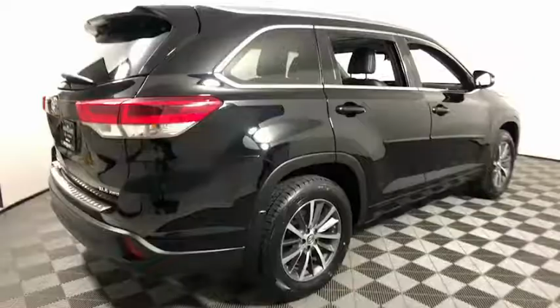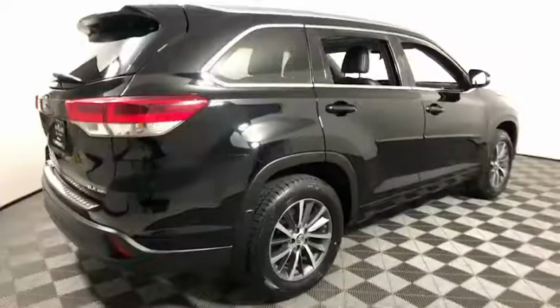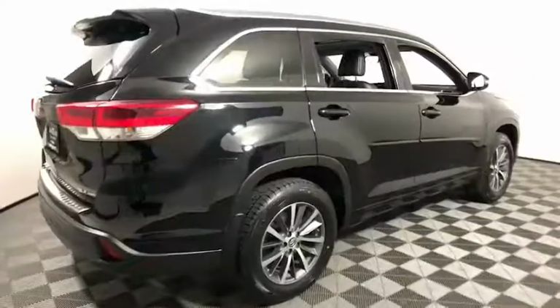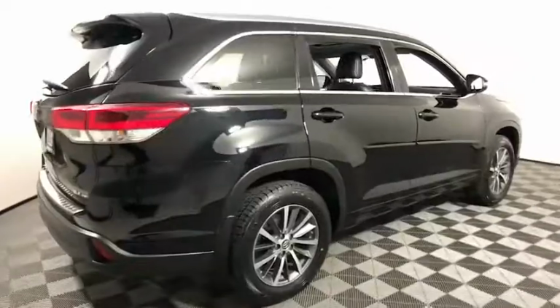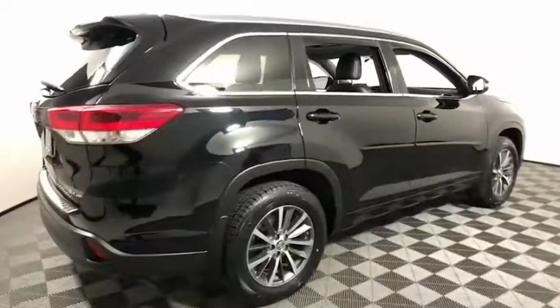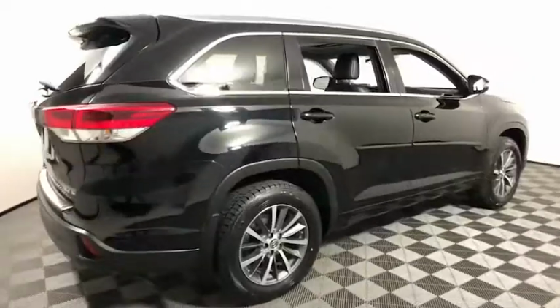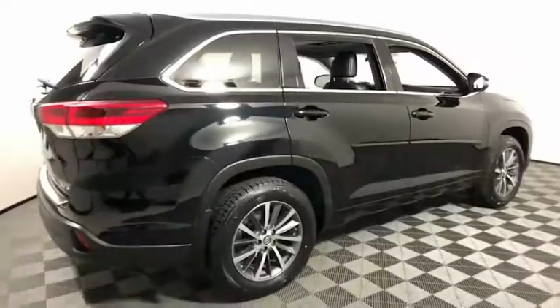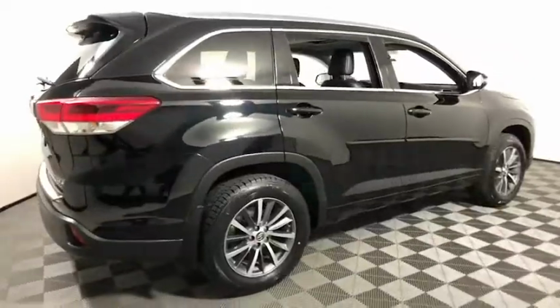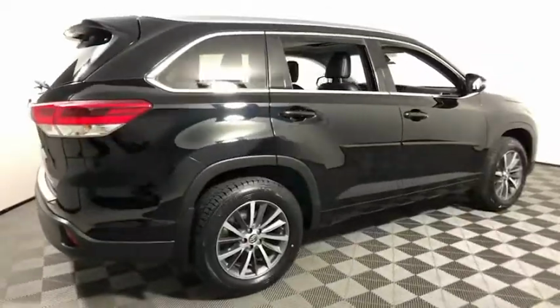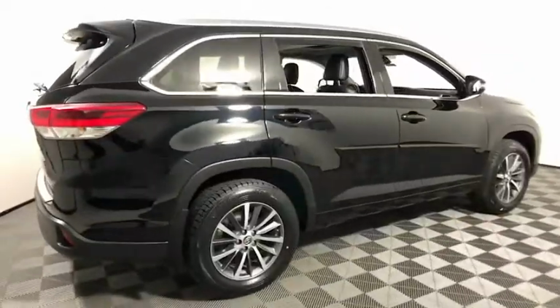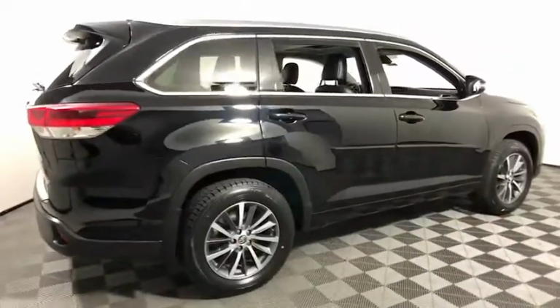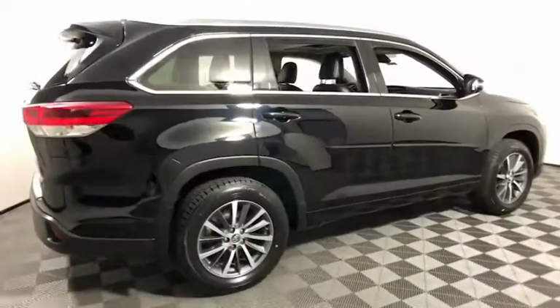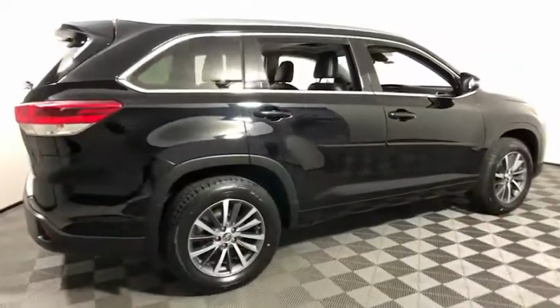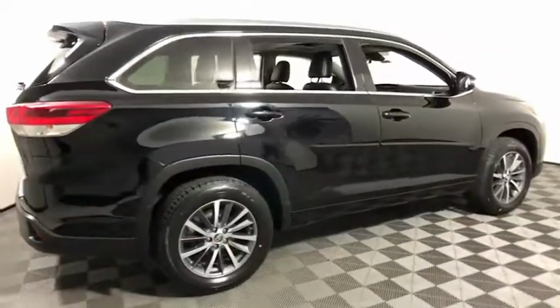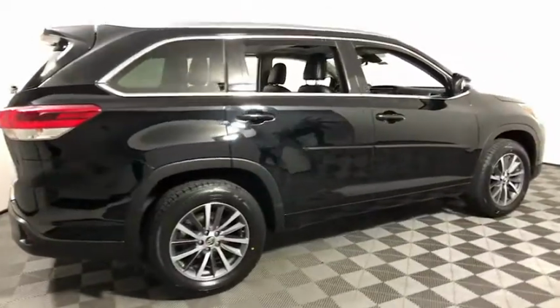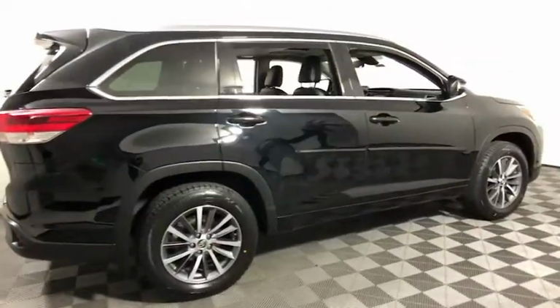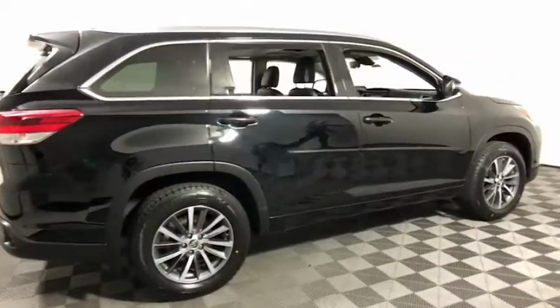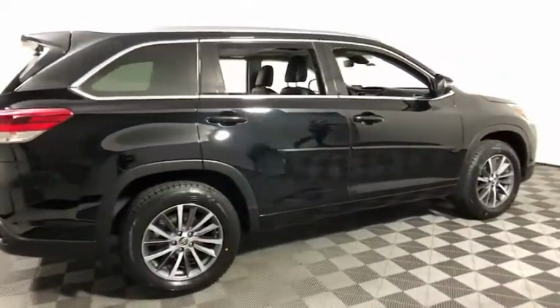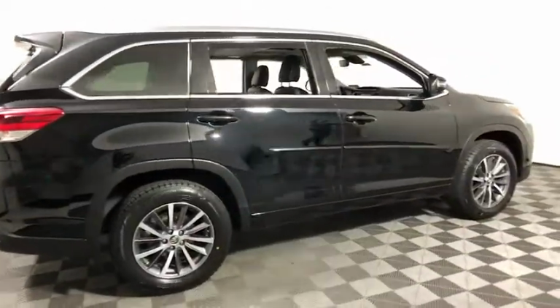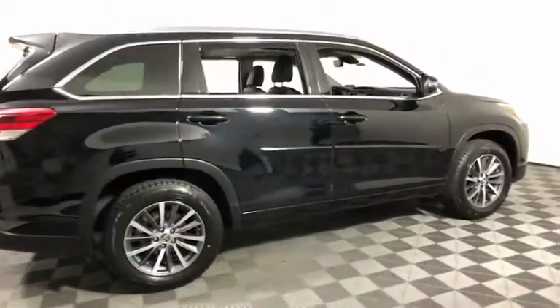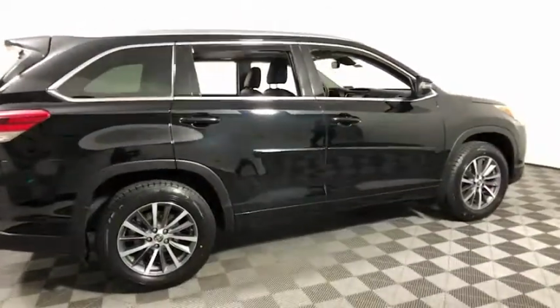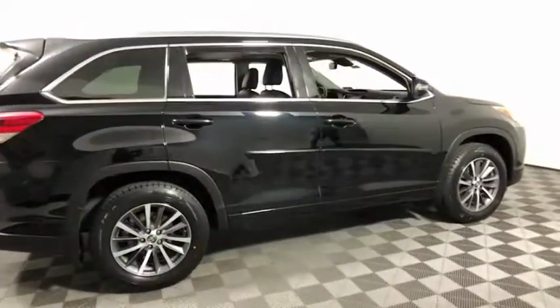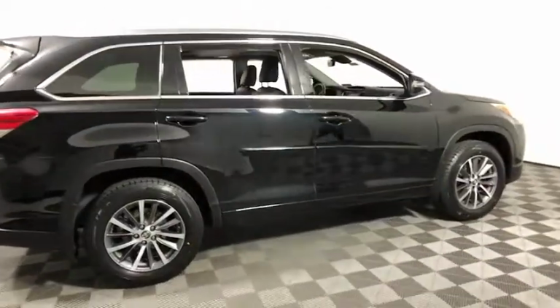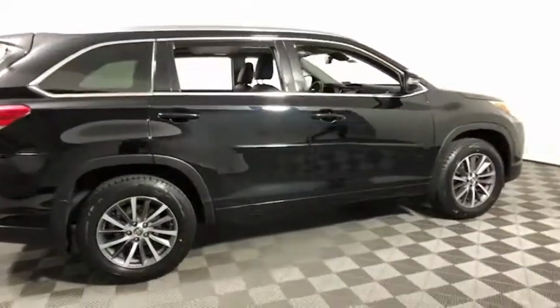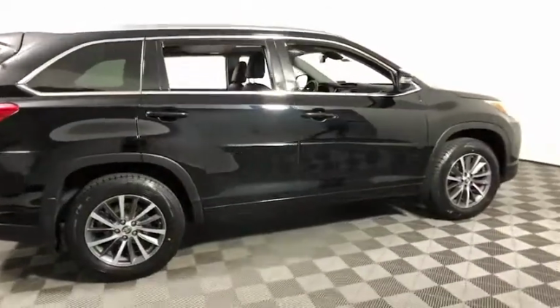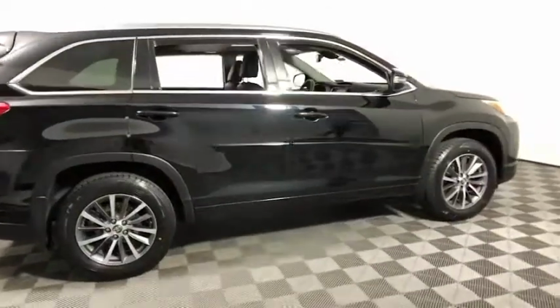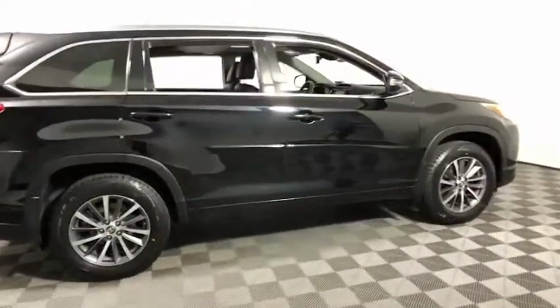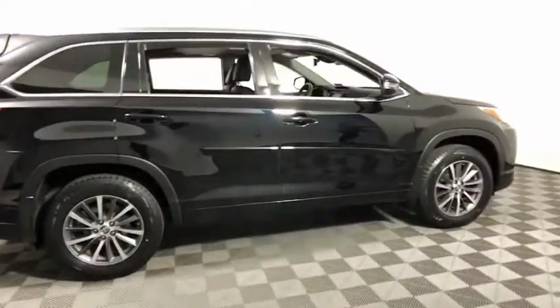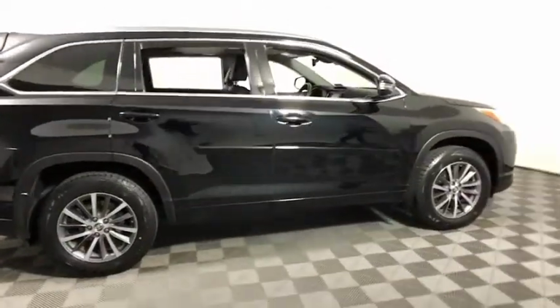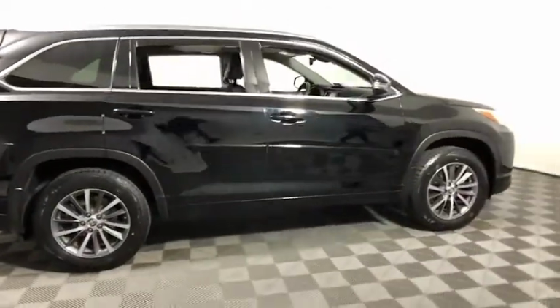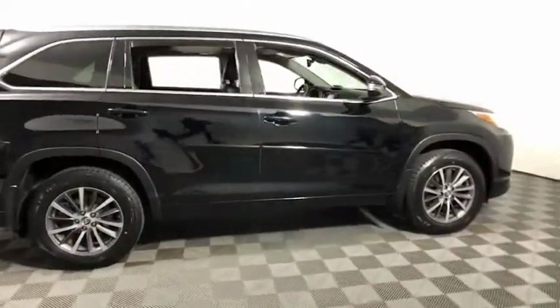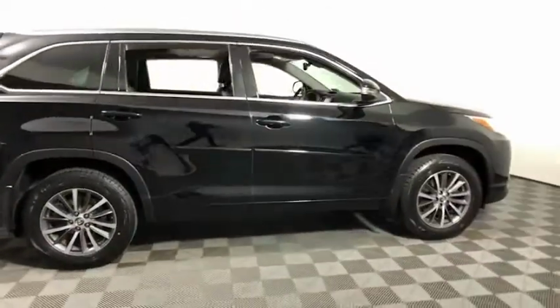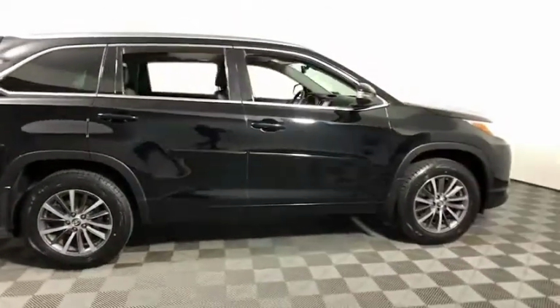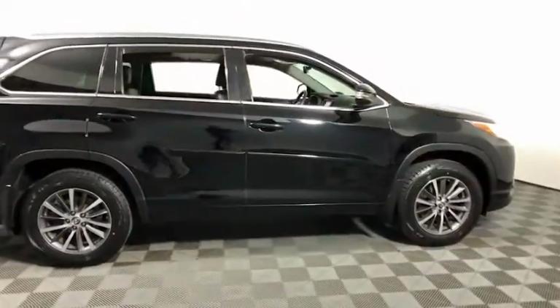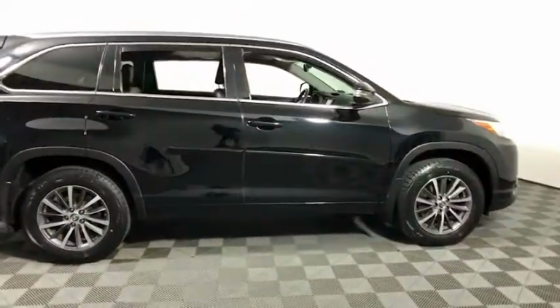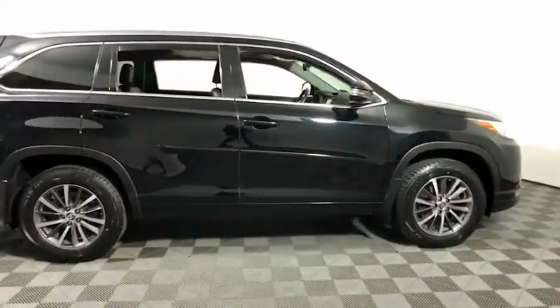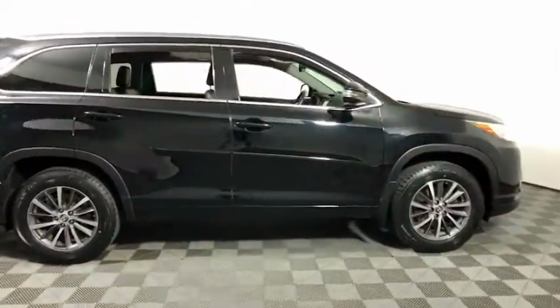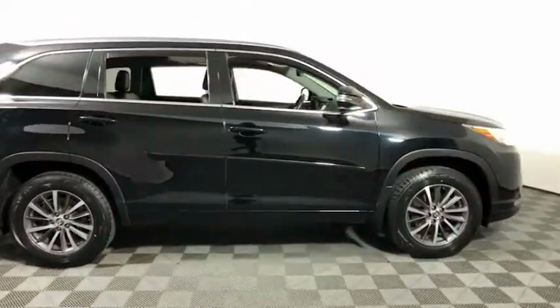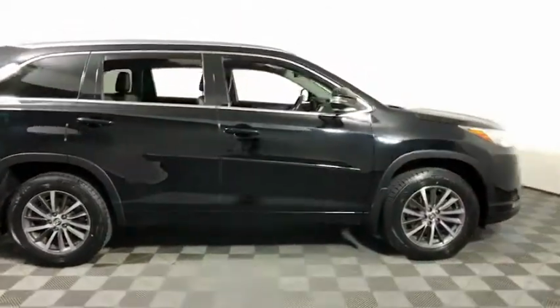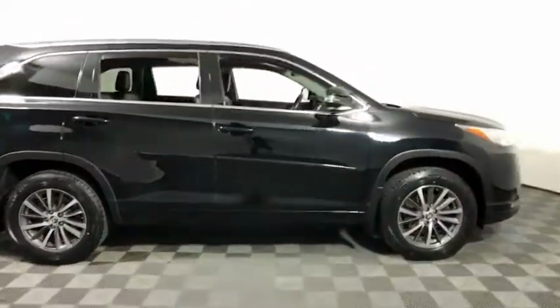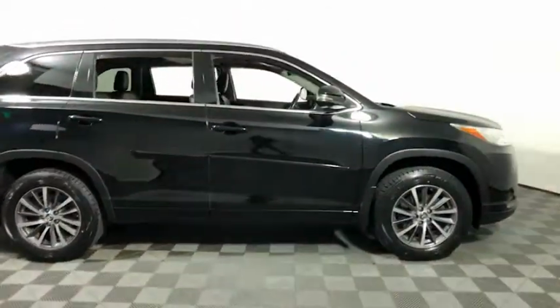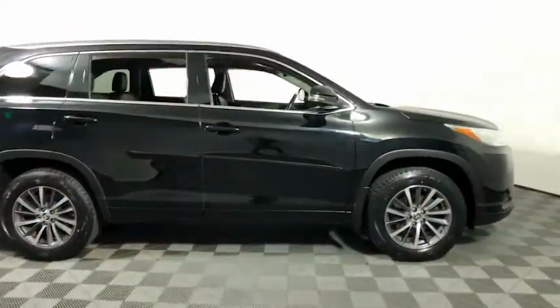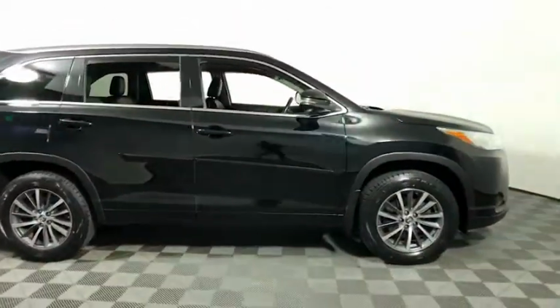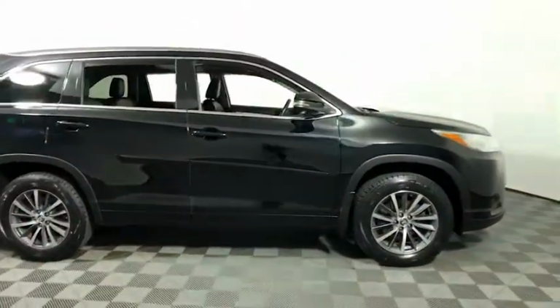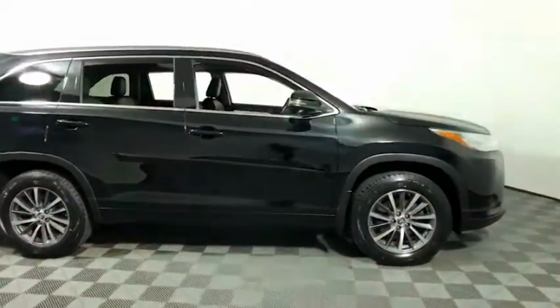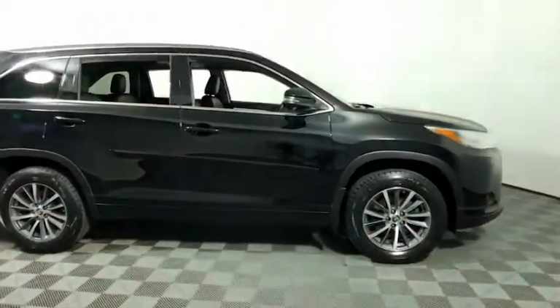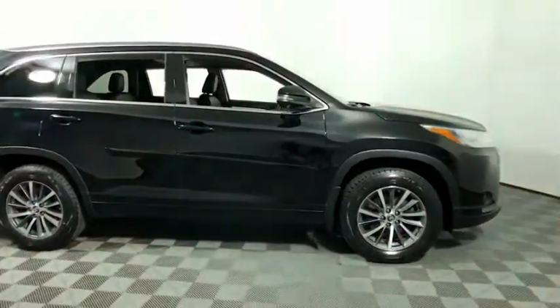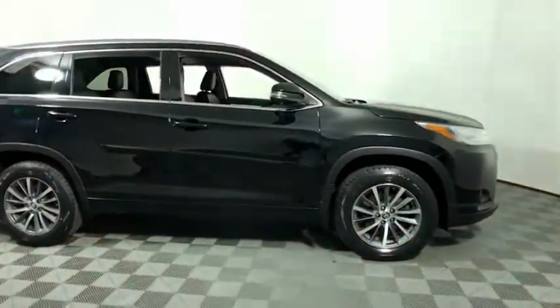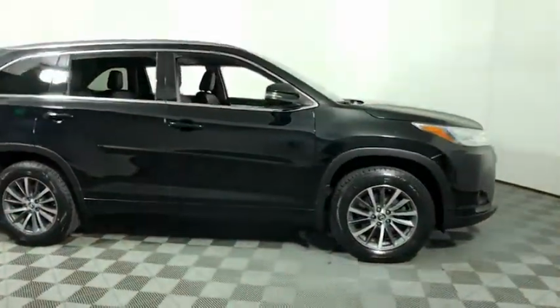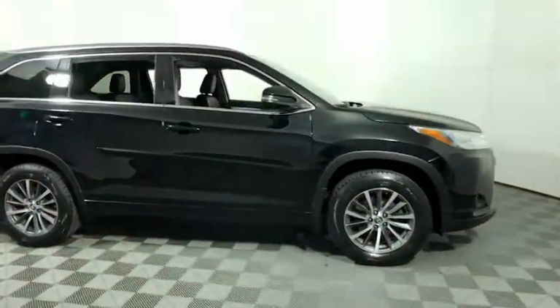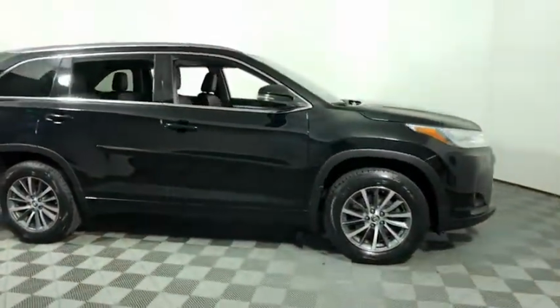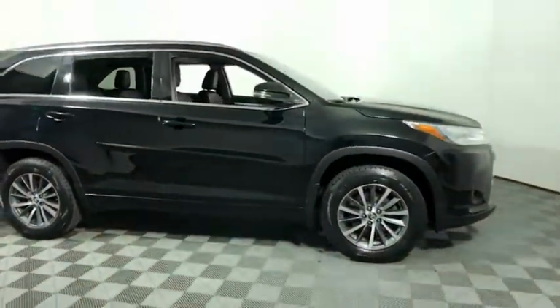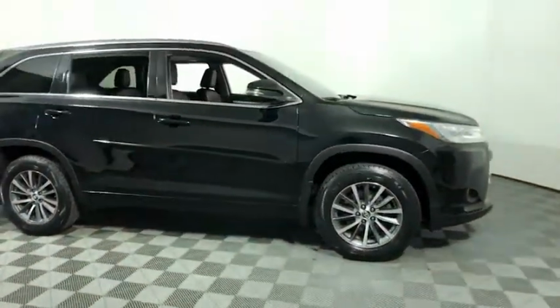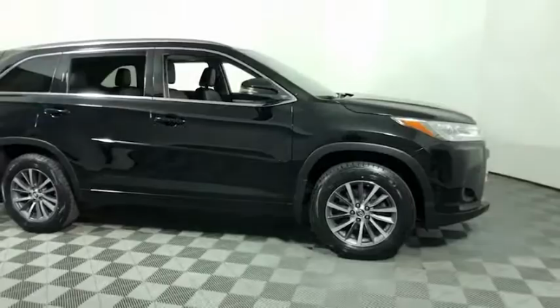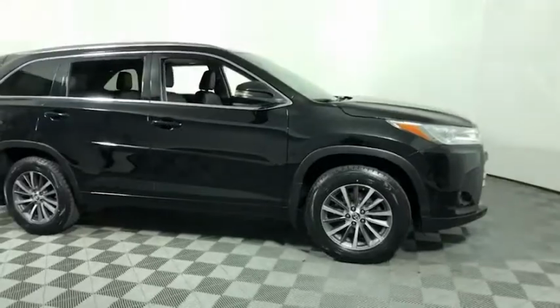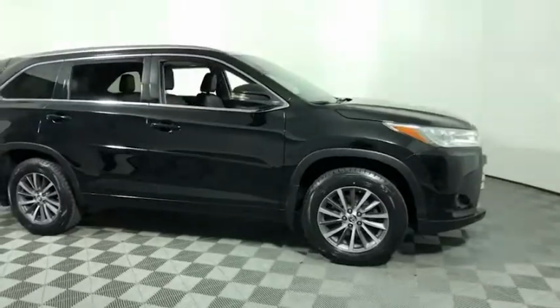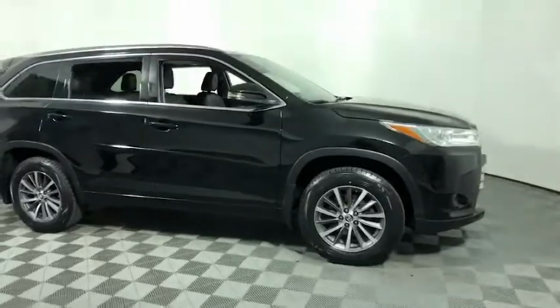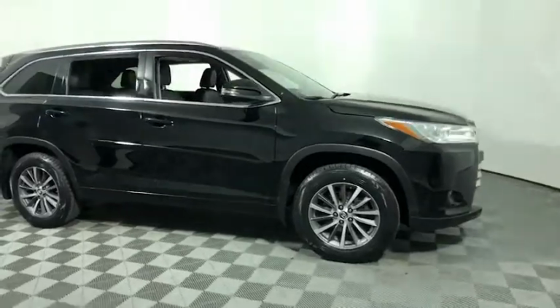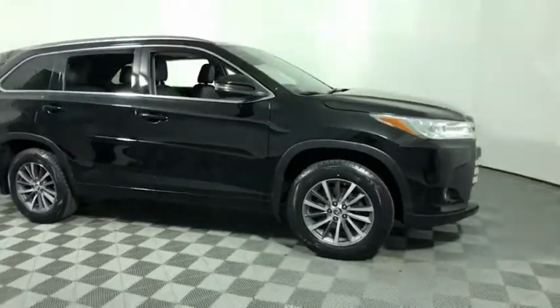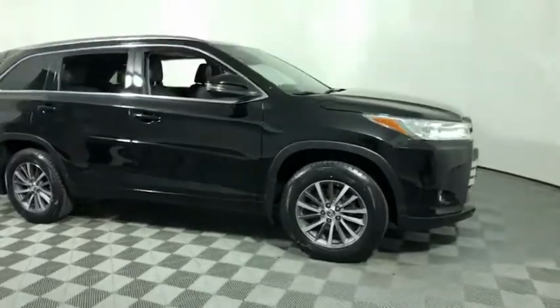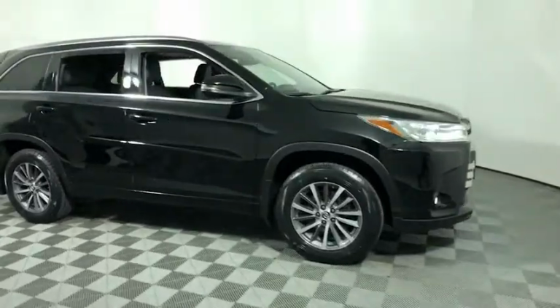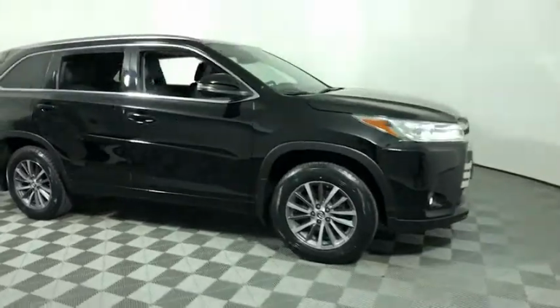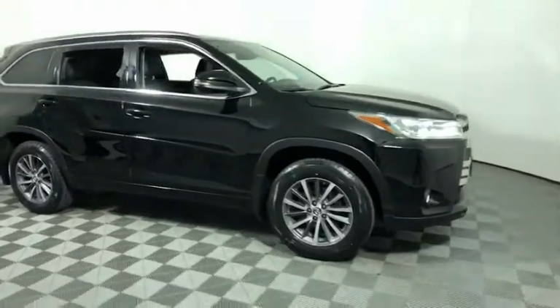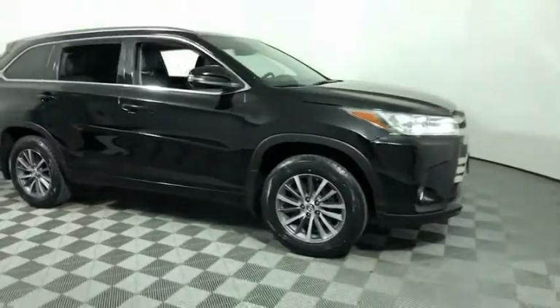You are going to love the 2018 Toyota Highlander. The Highlander is the SUV that's thought of everything.